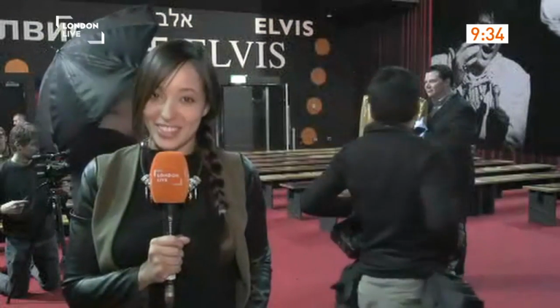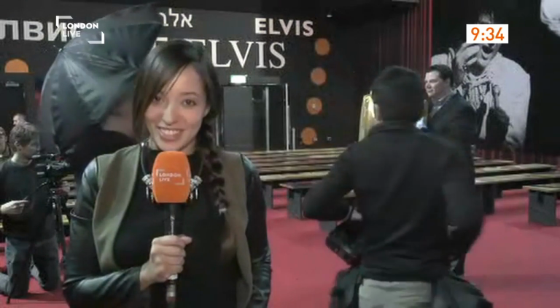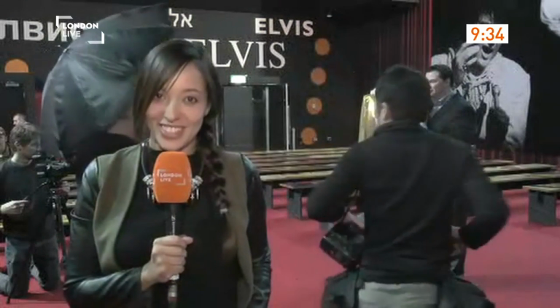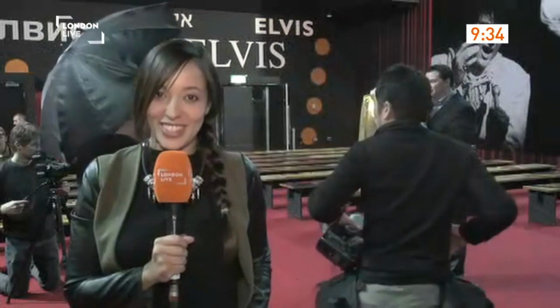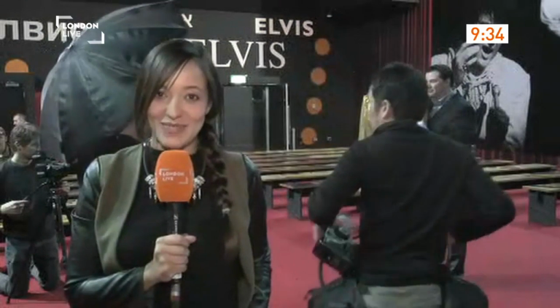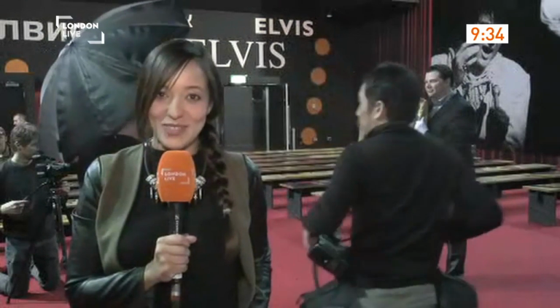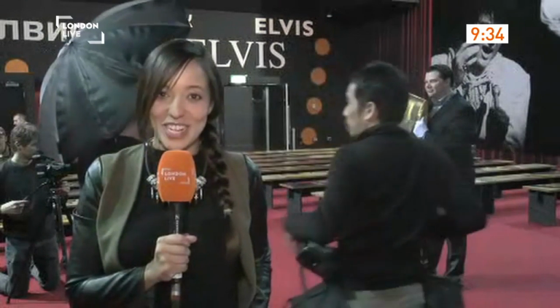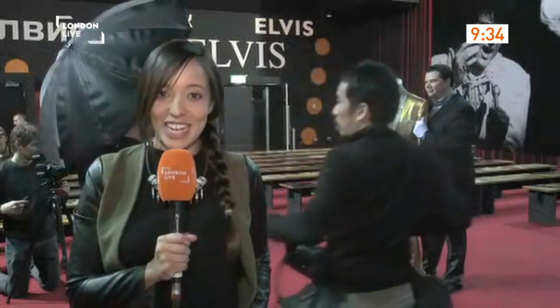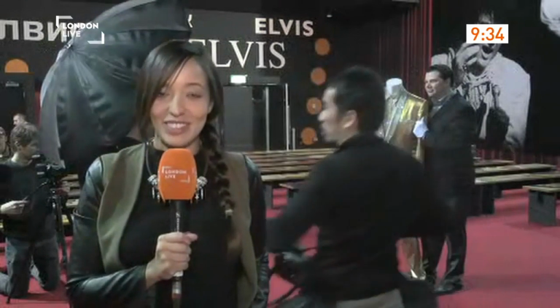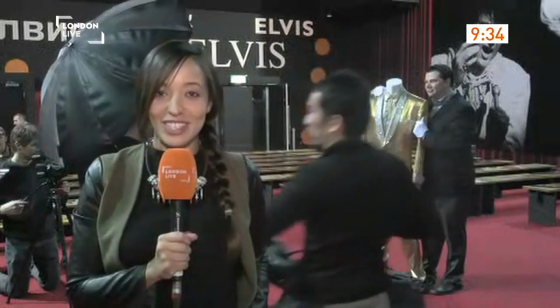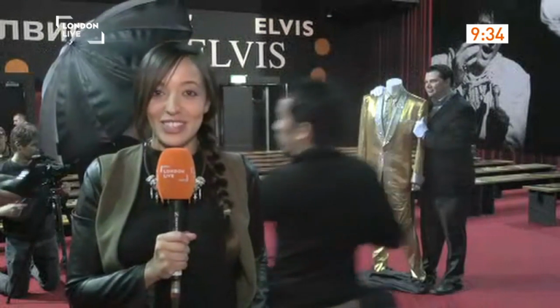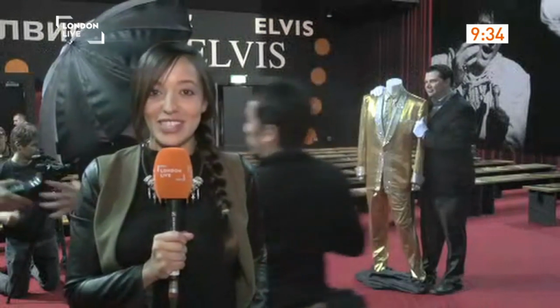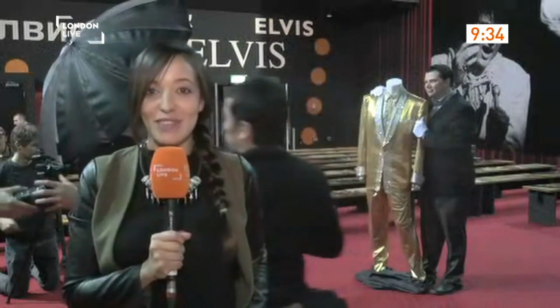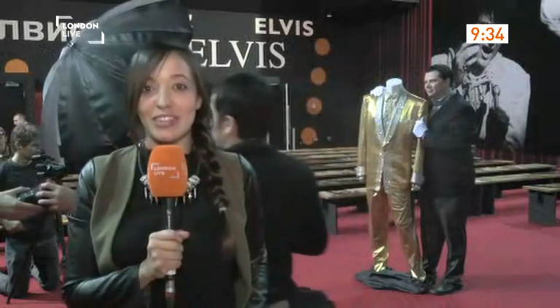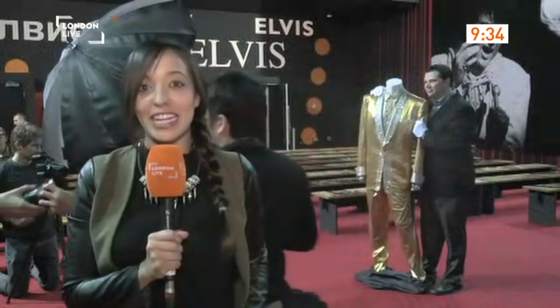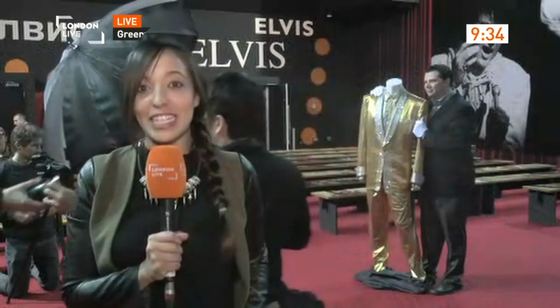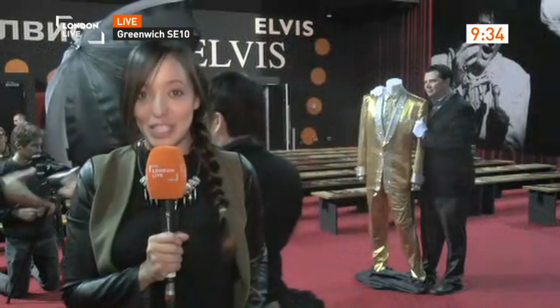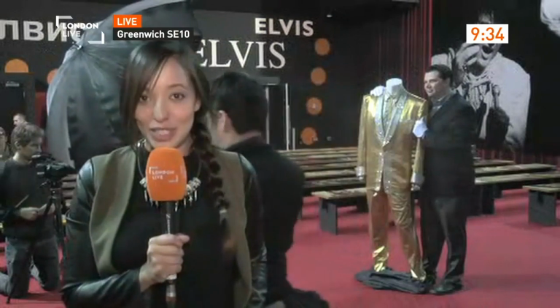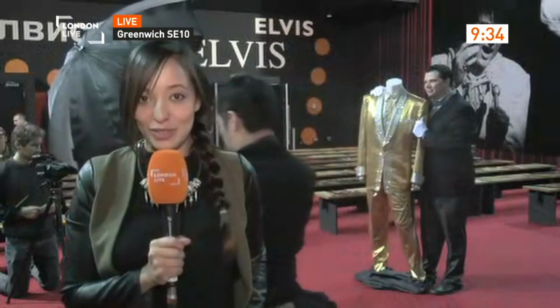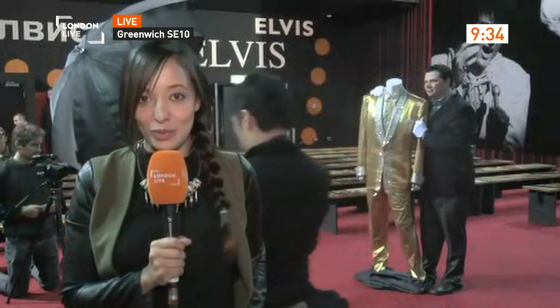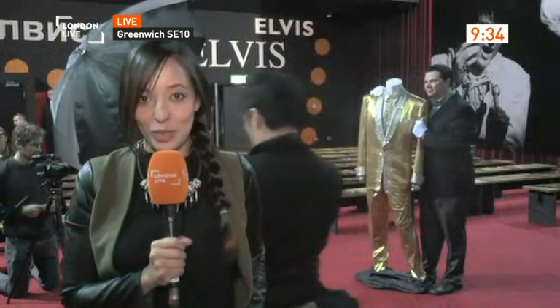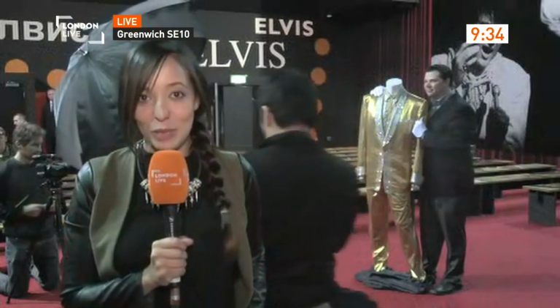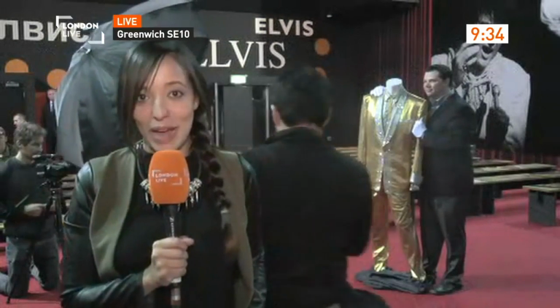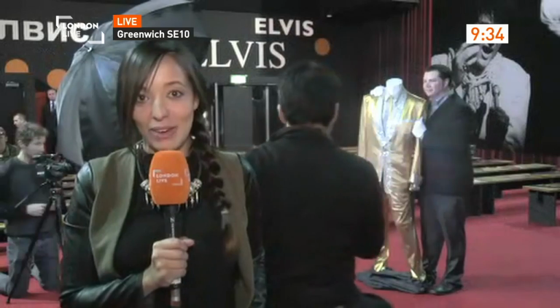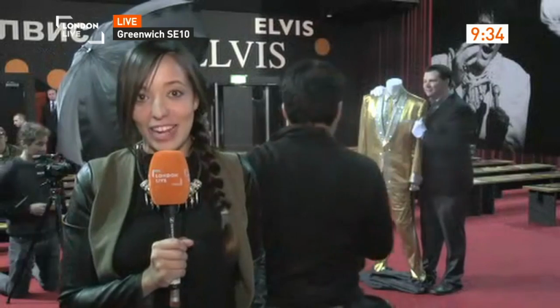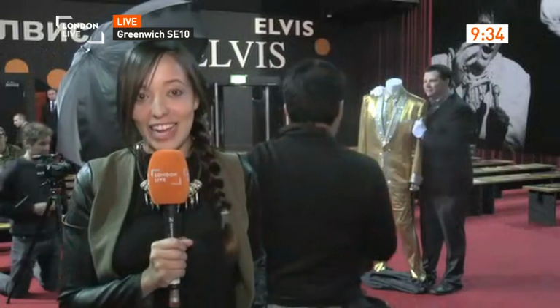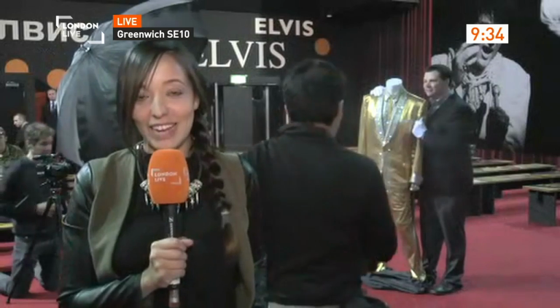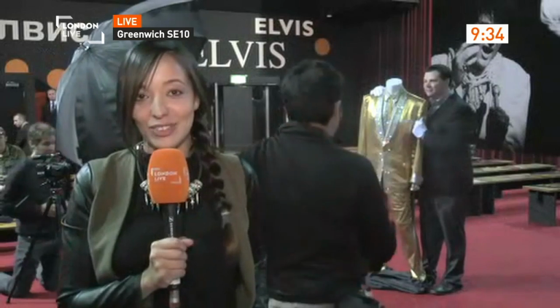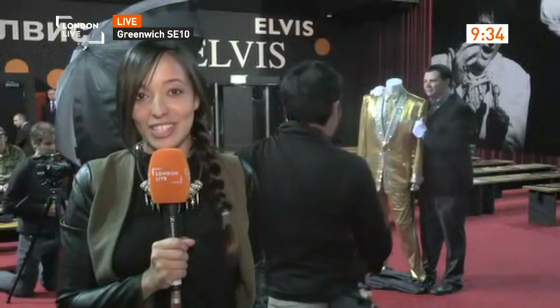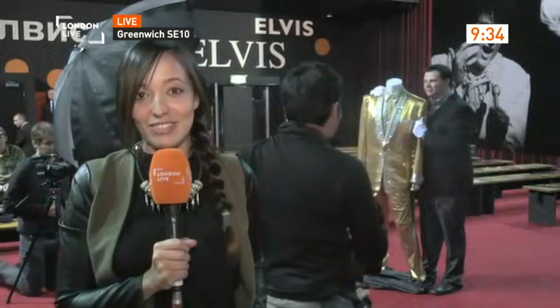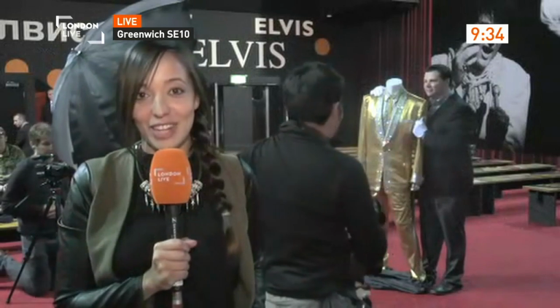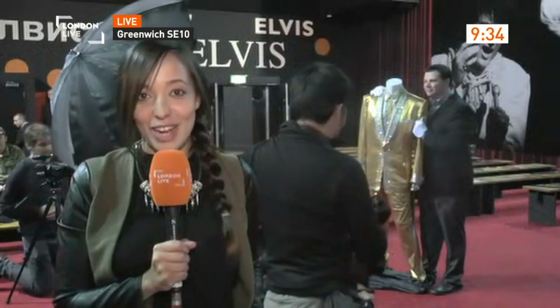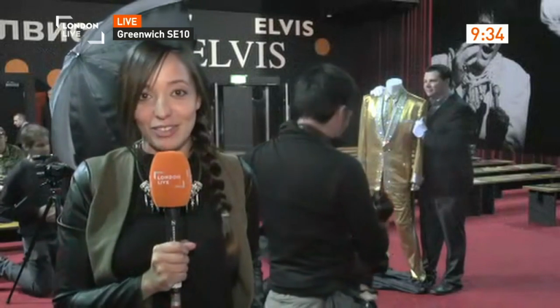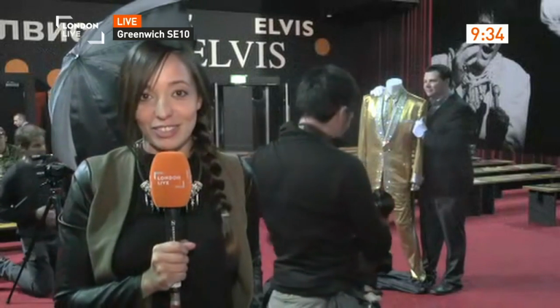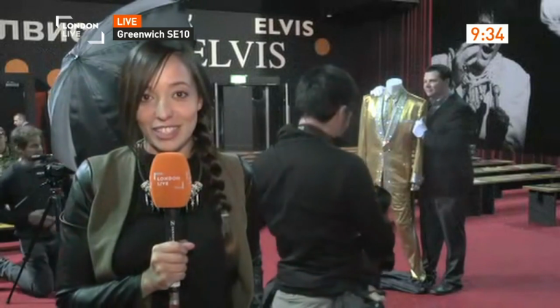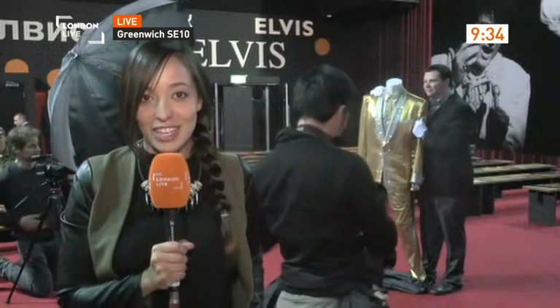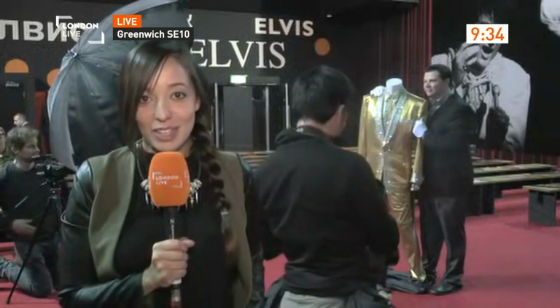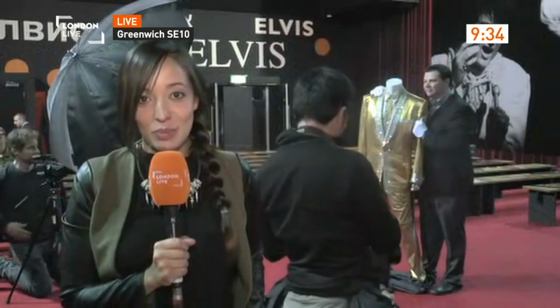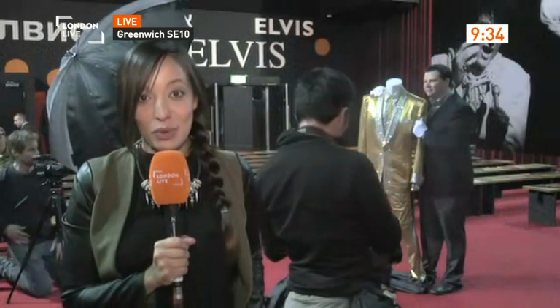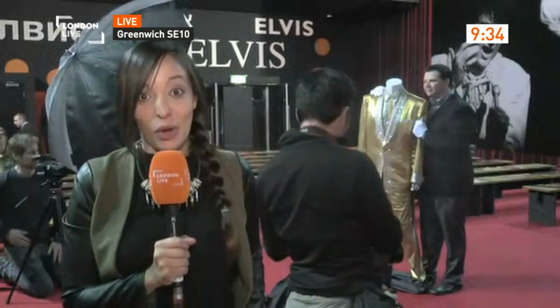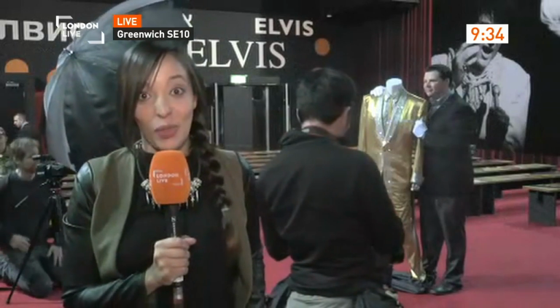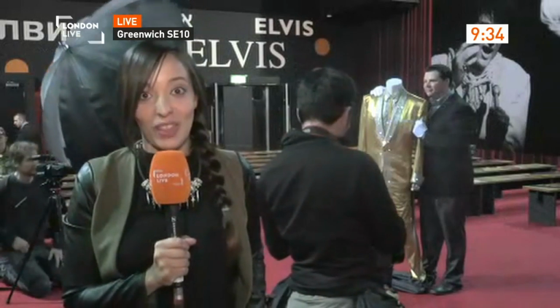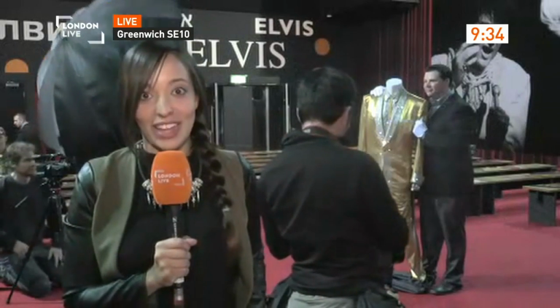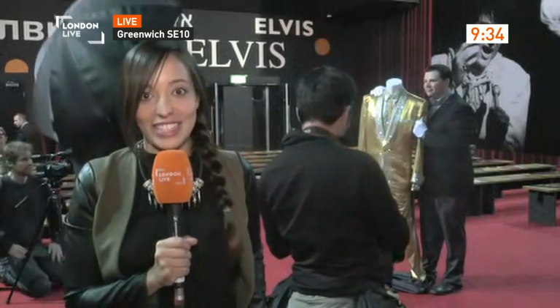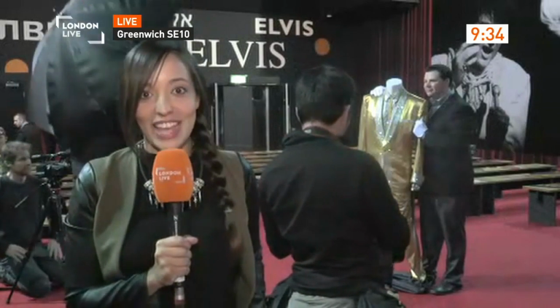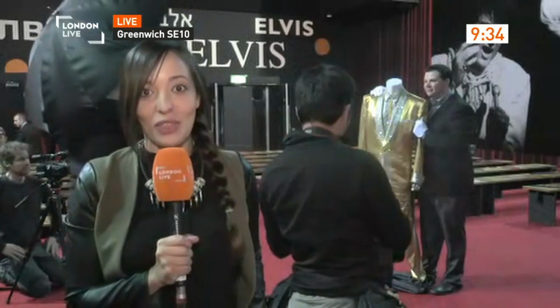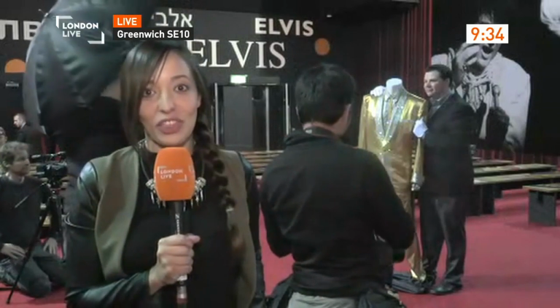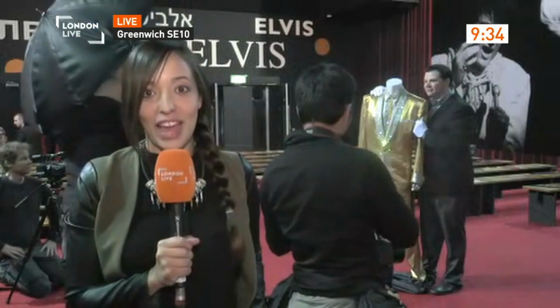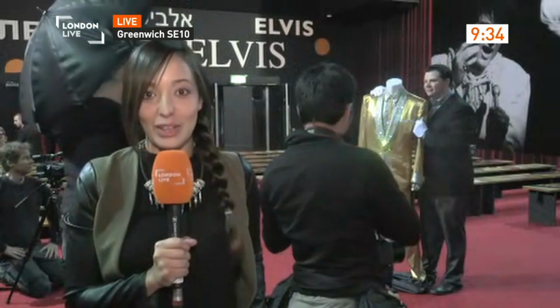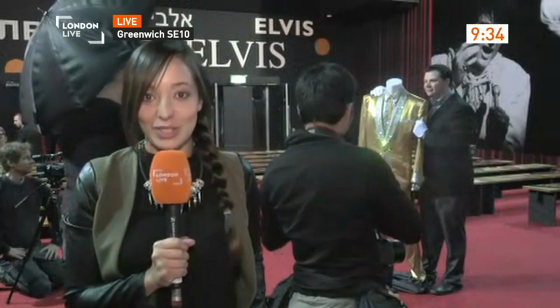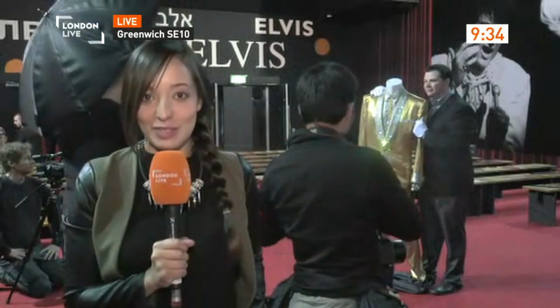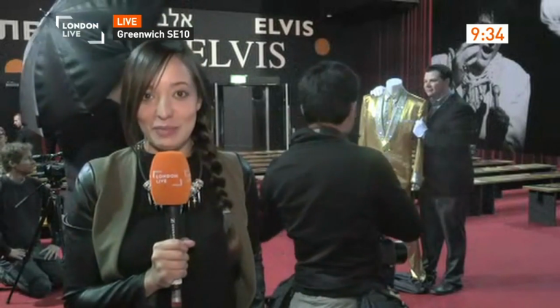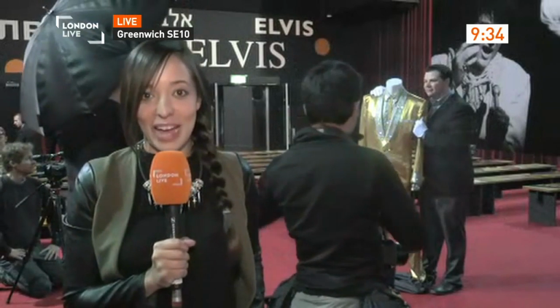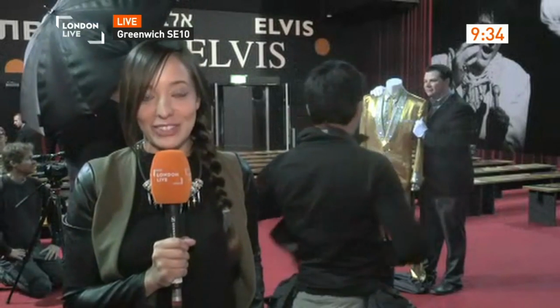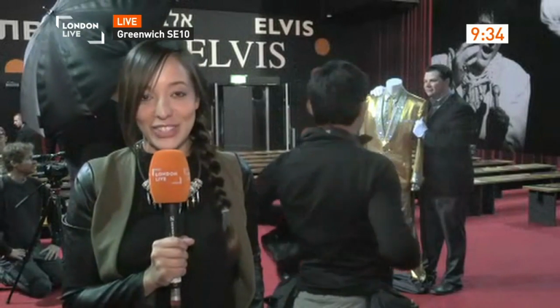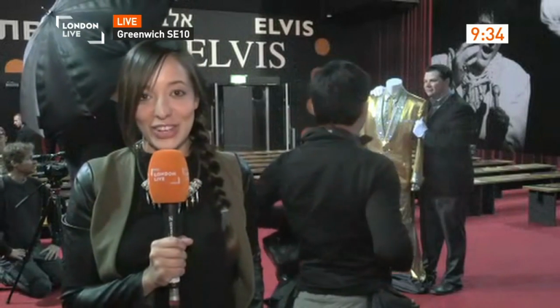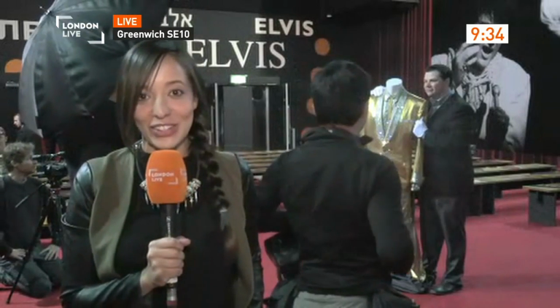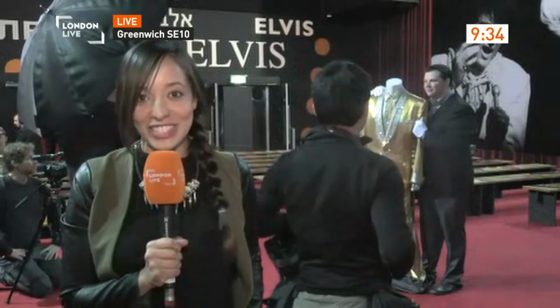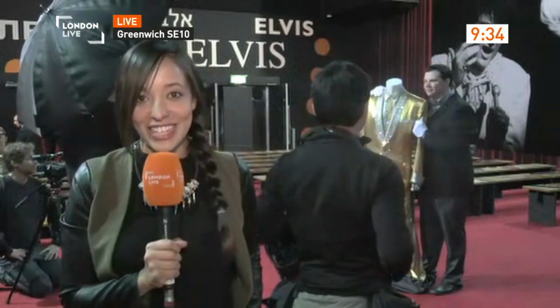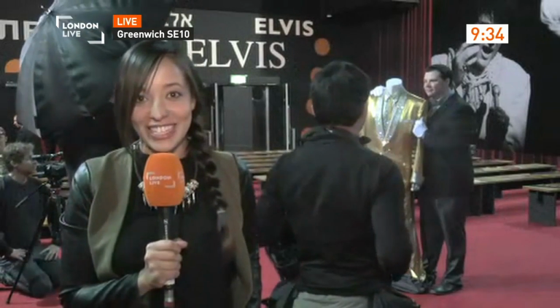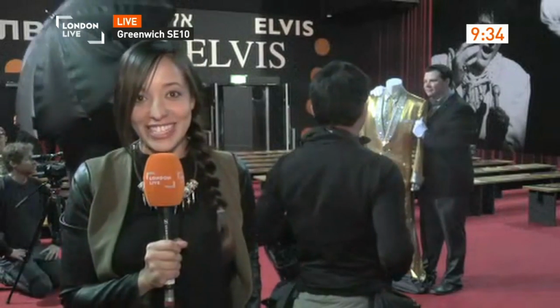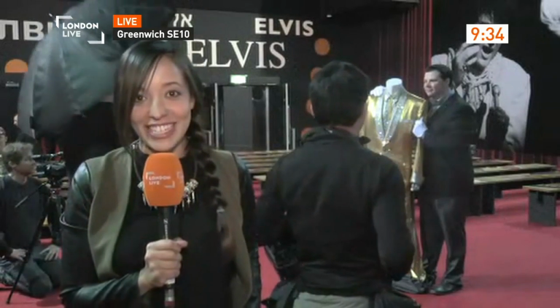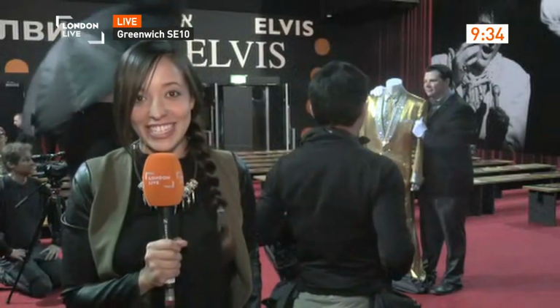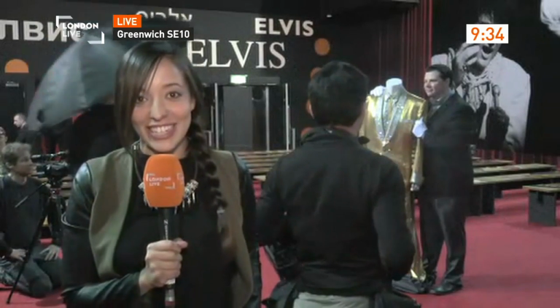Good morning. Having to use every inch of willpower I have not to run over and put on that £10,000 gold tuxedo.